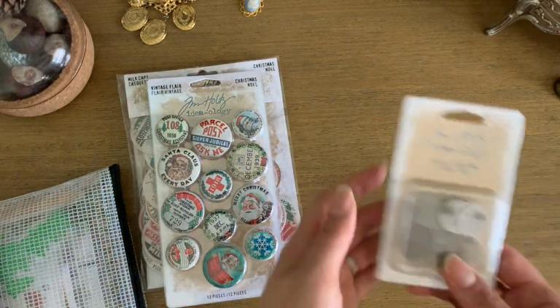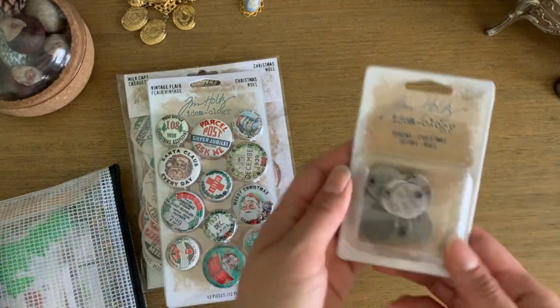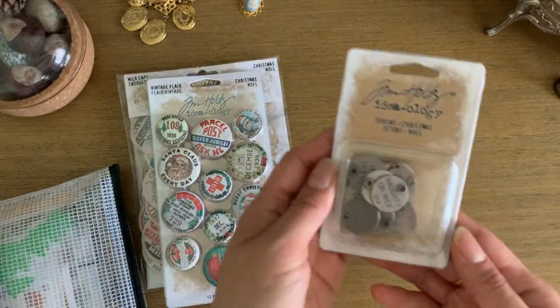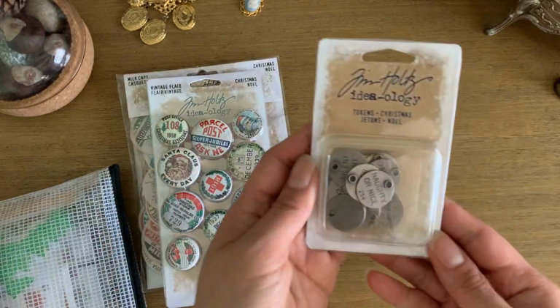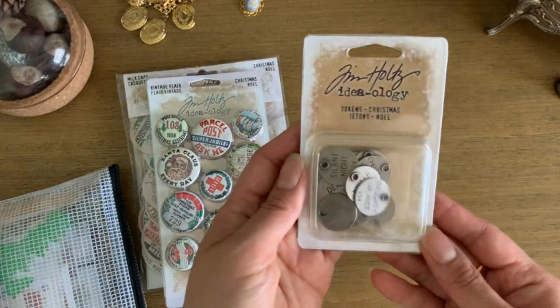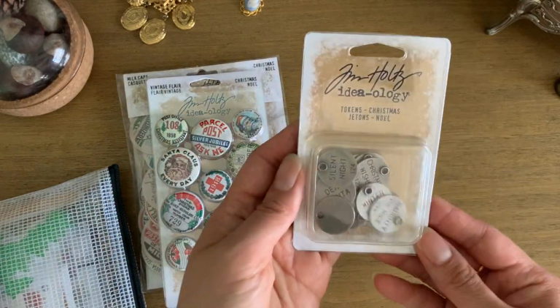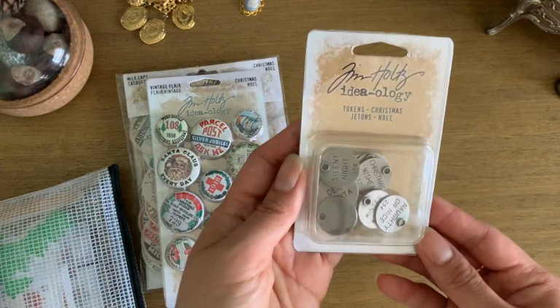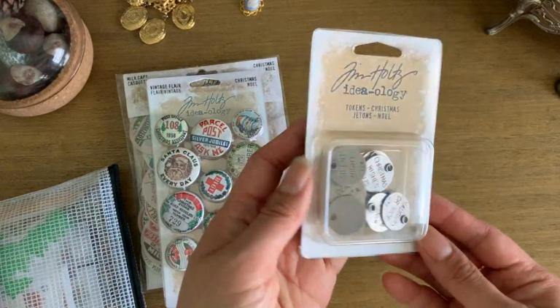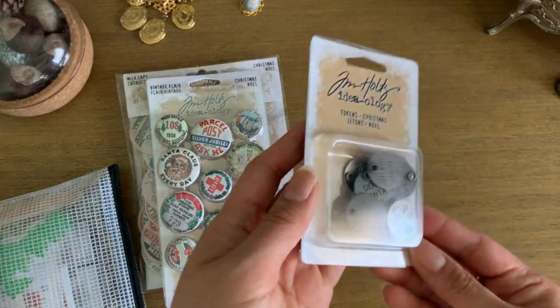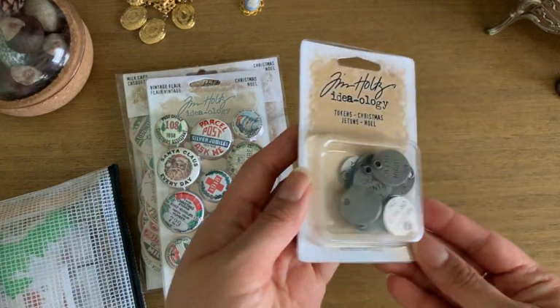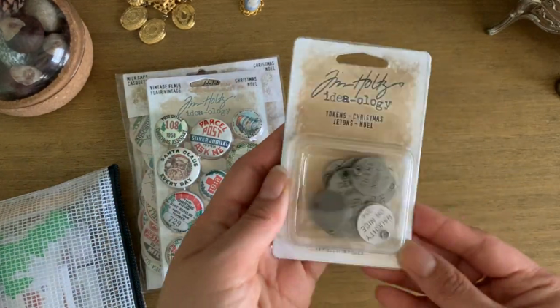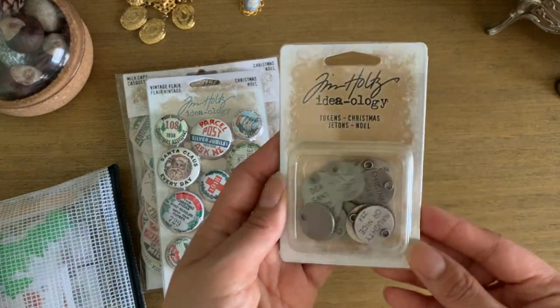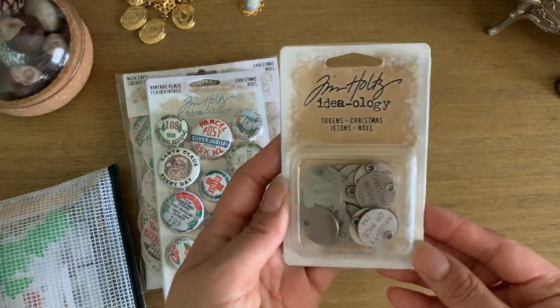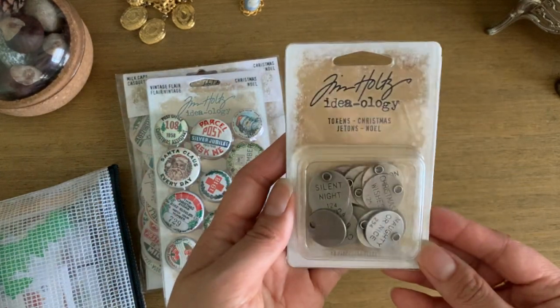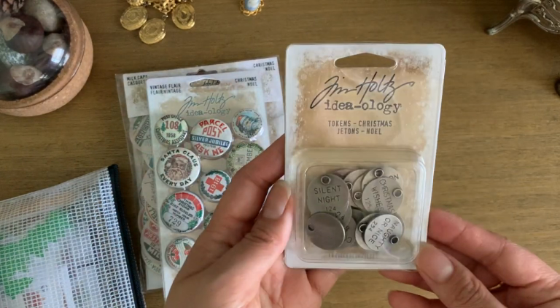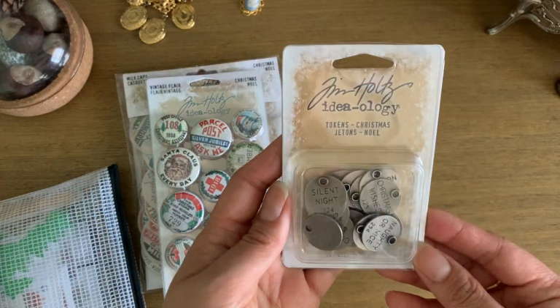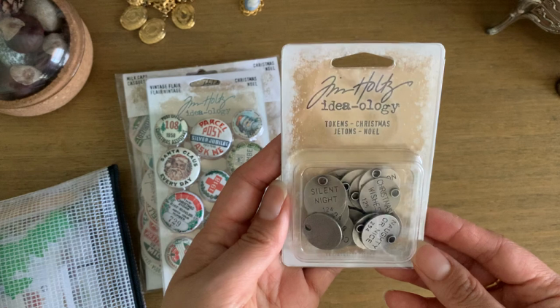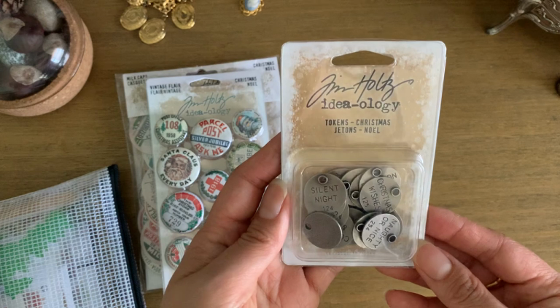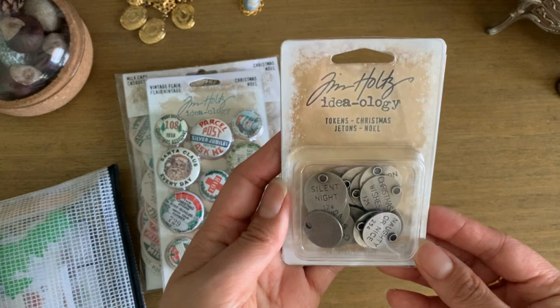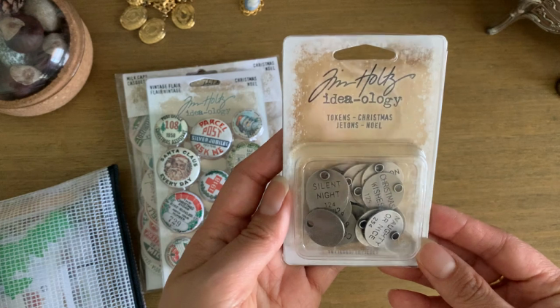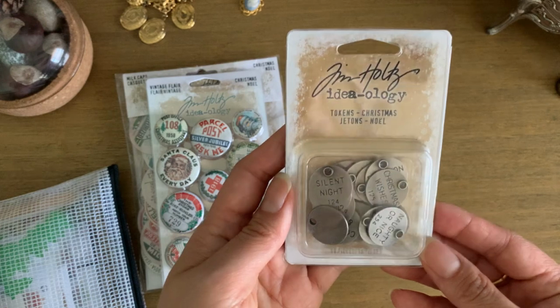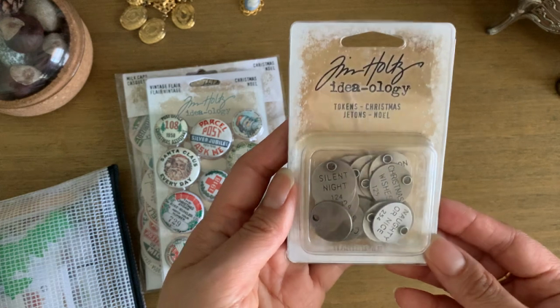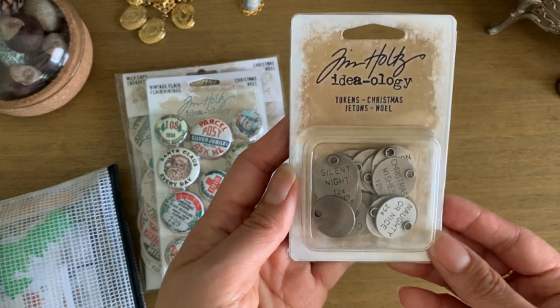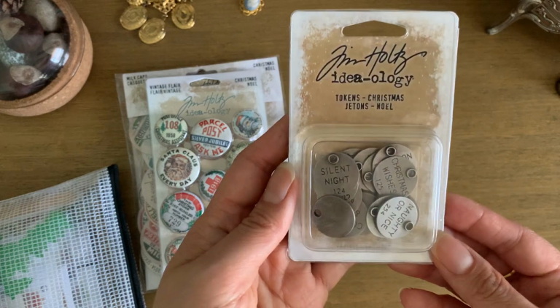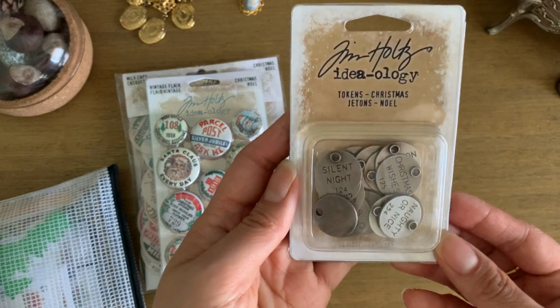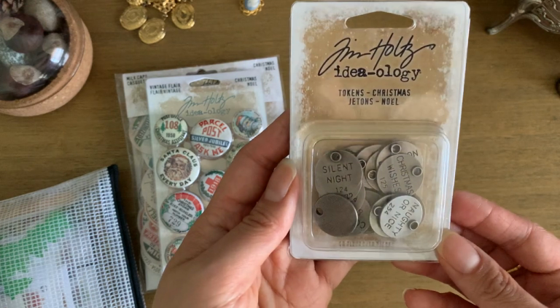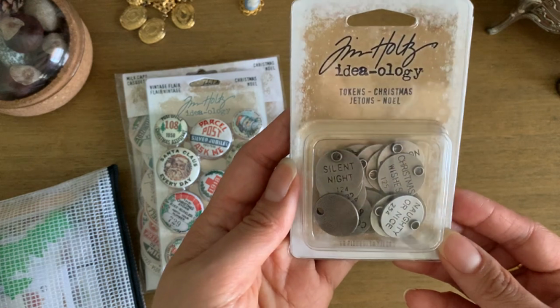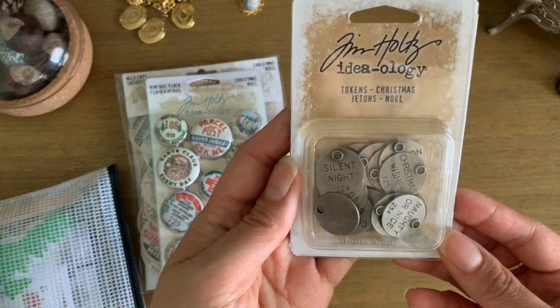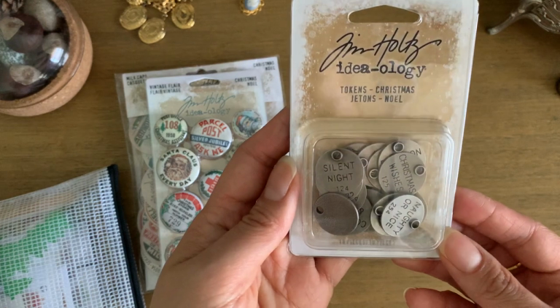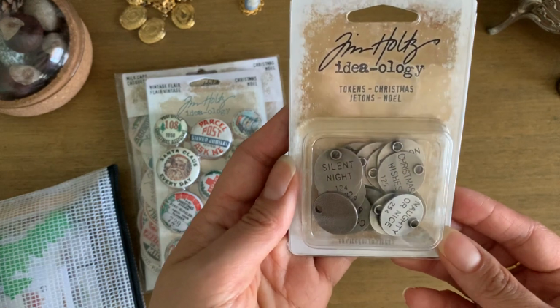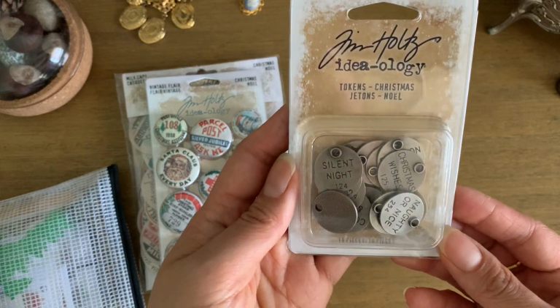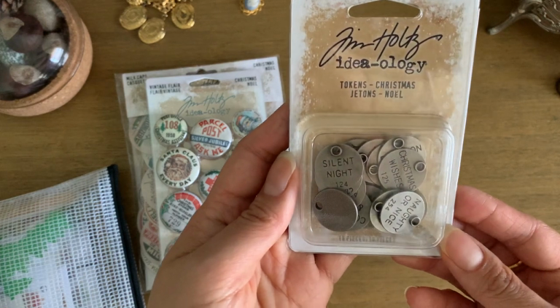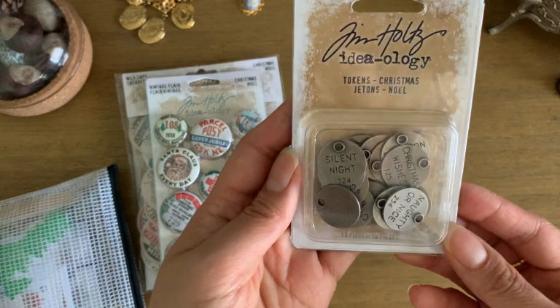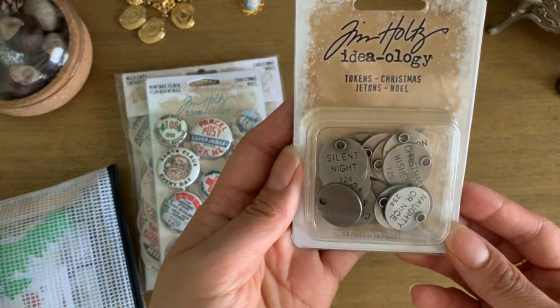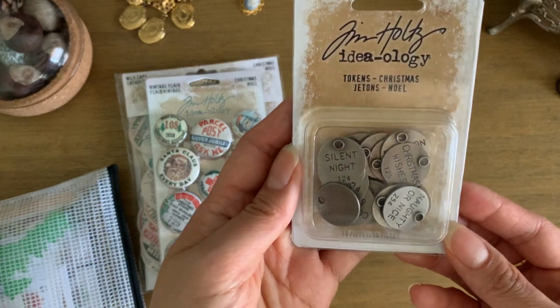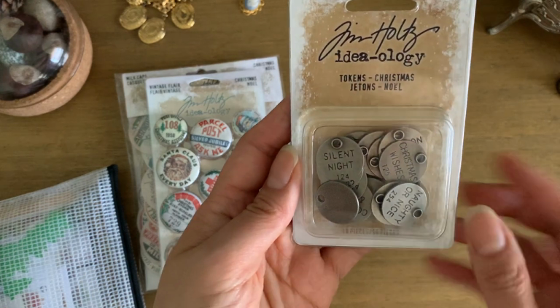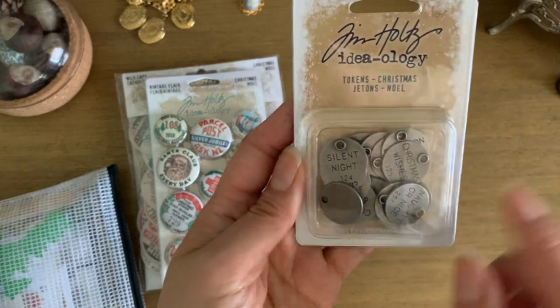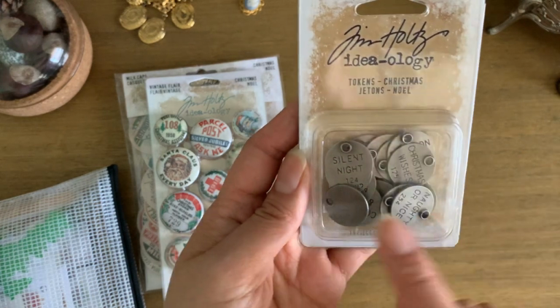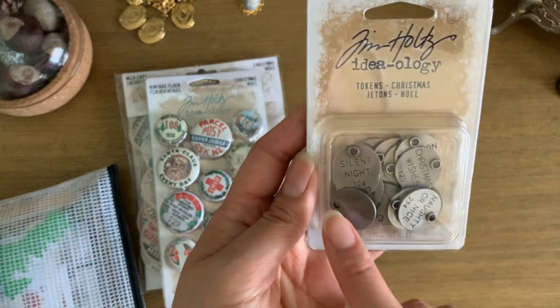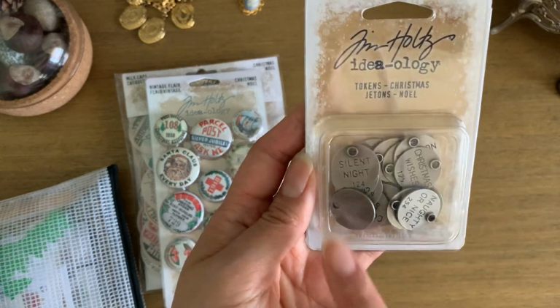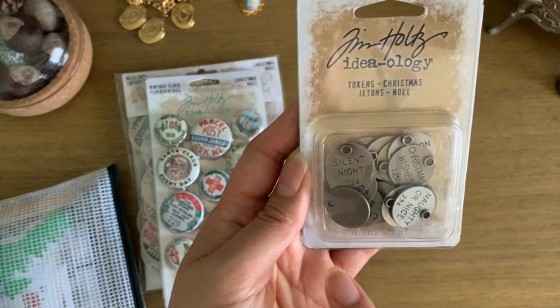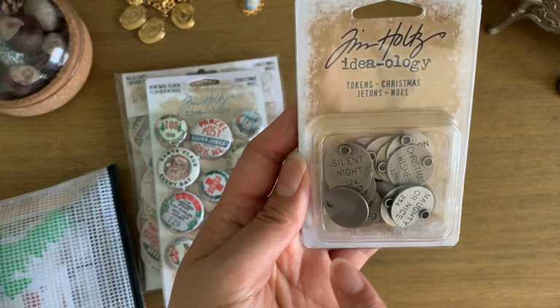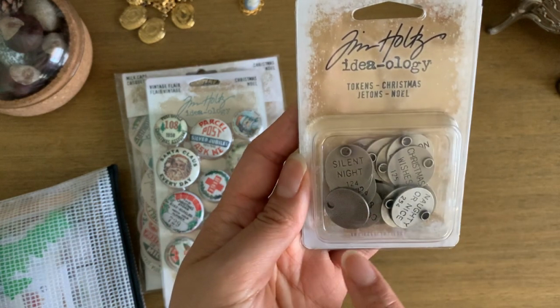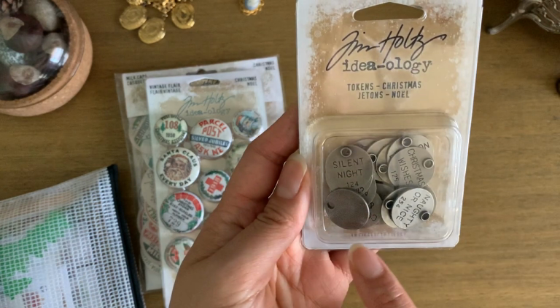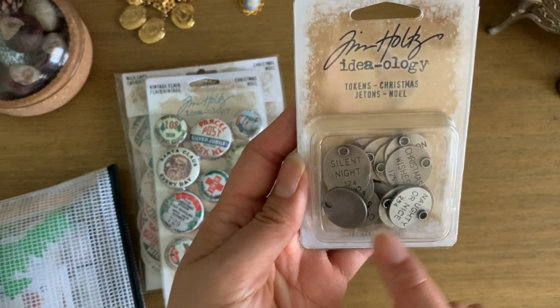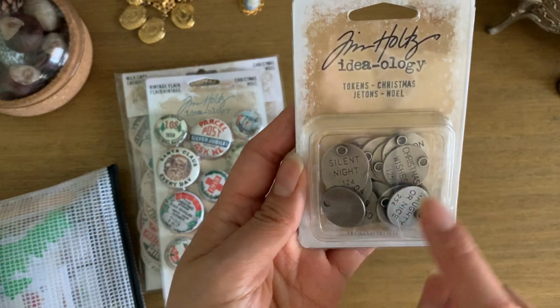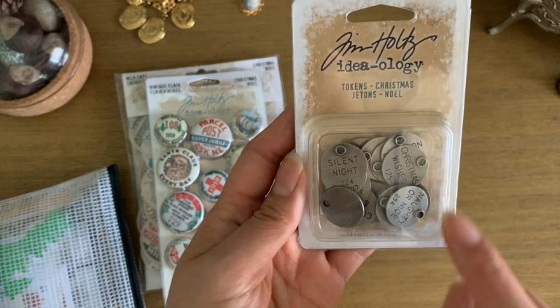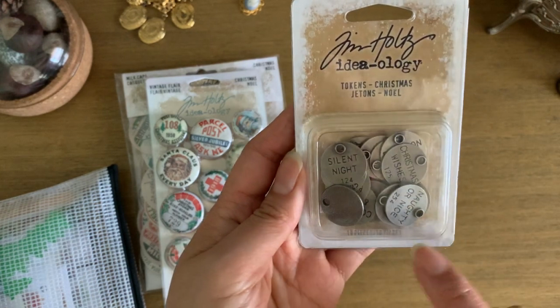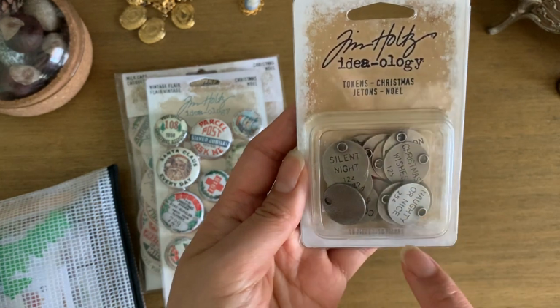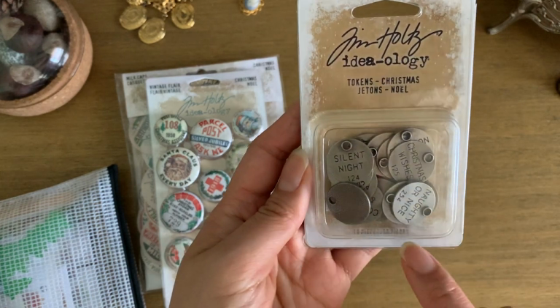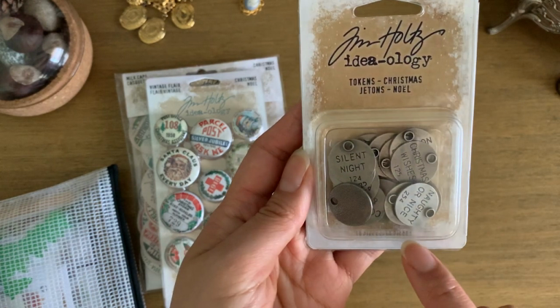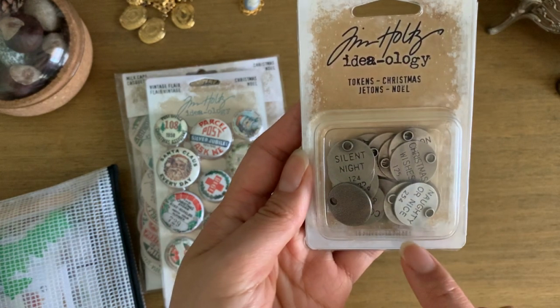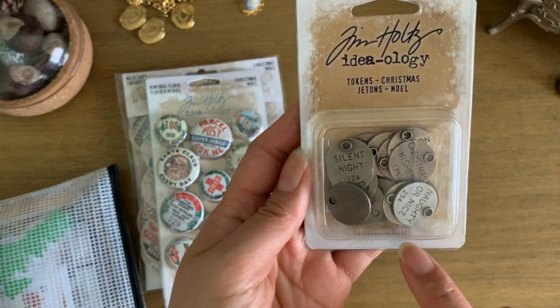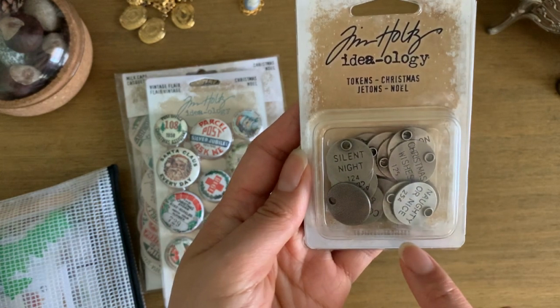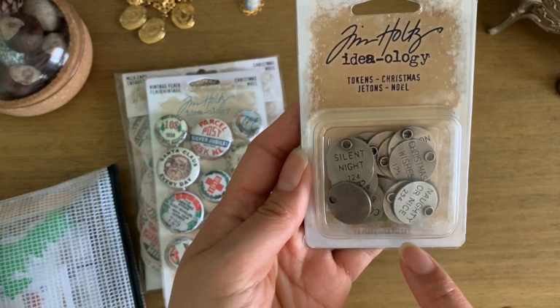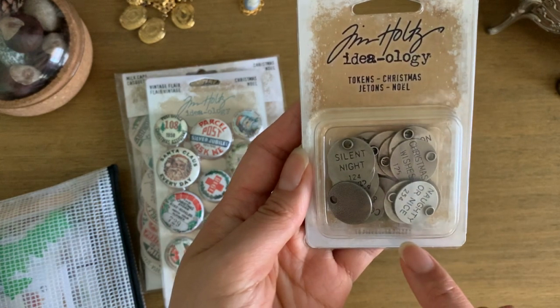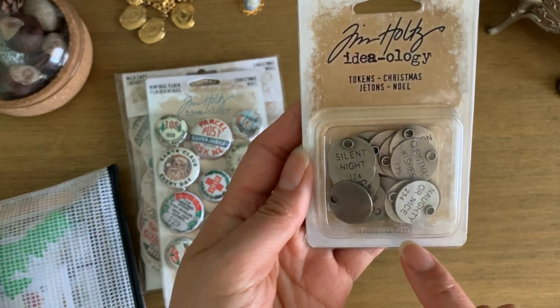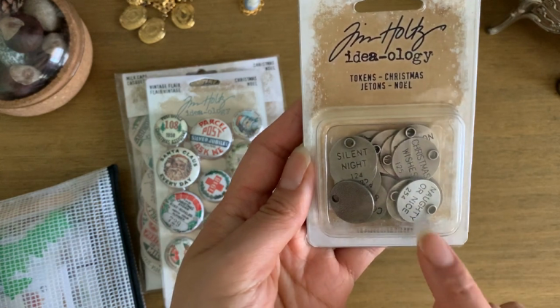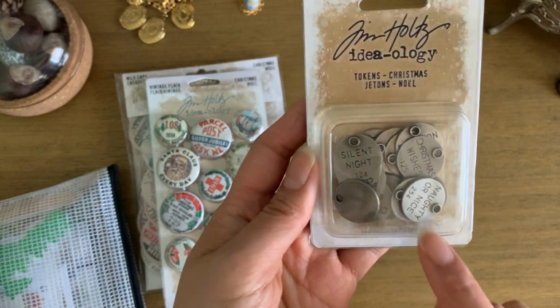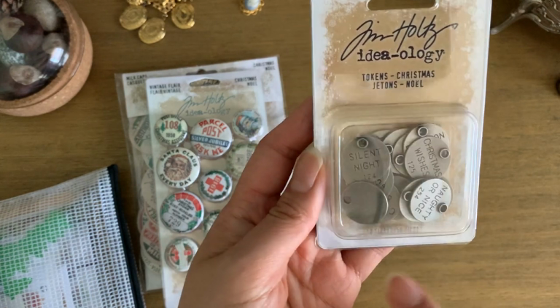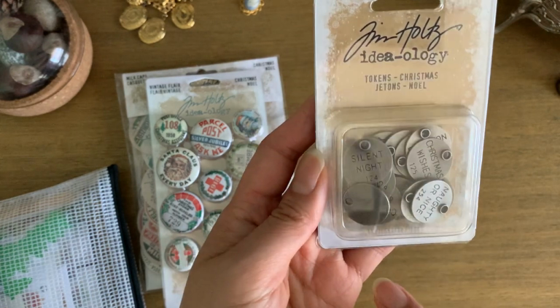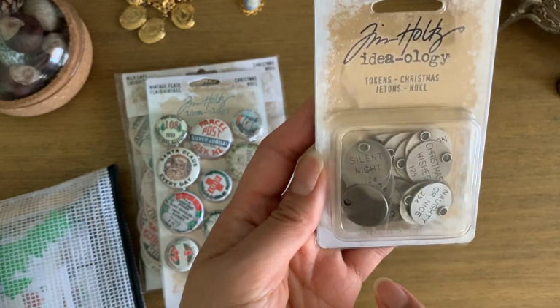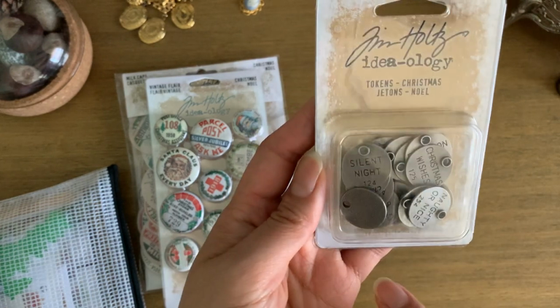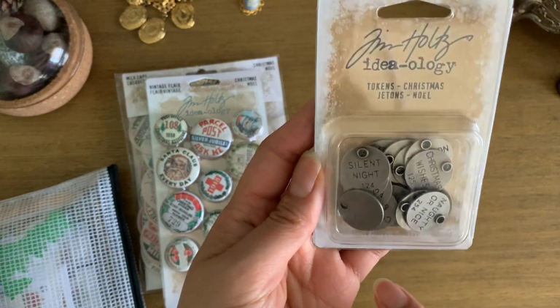I have a little box of these small tokens with sayings like Silent Night, Christmas Wishes, and Naughty or Nice.